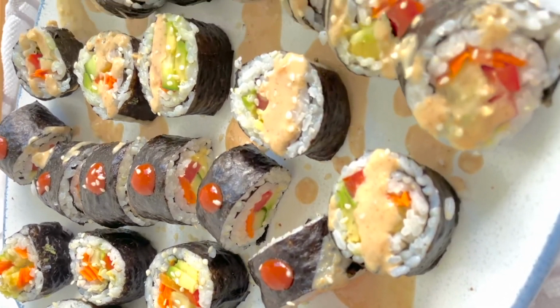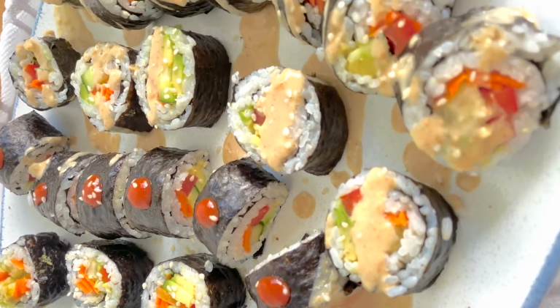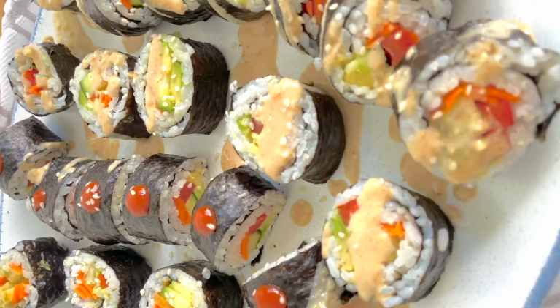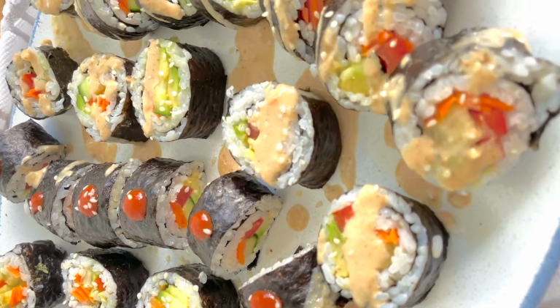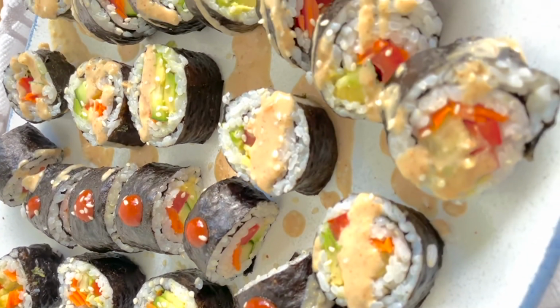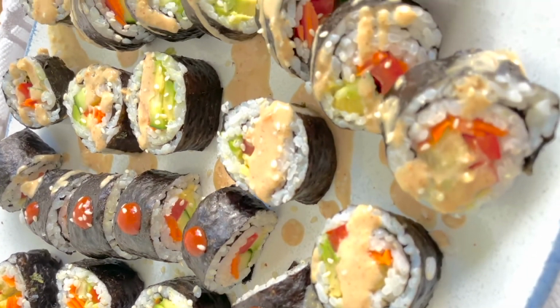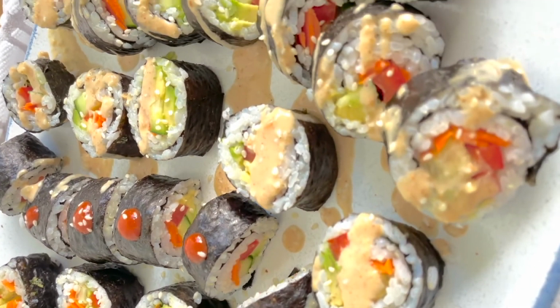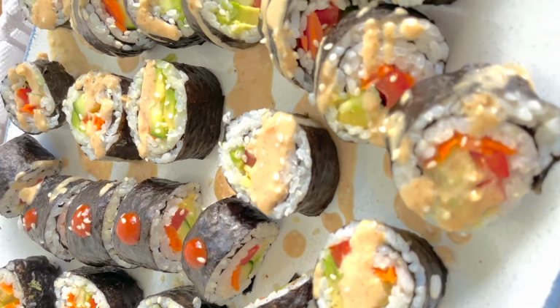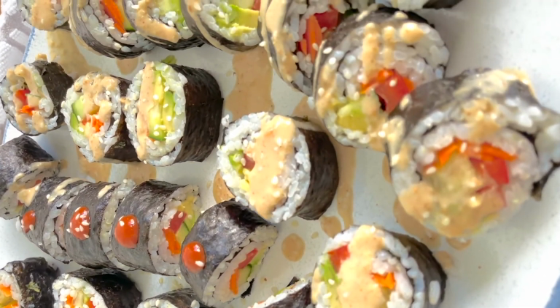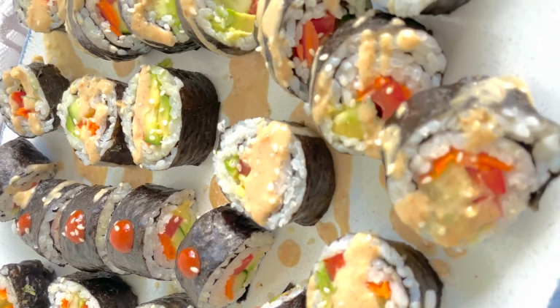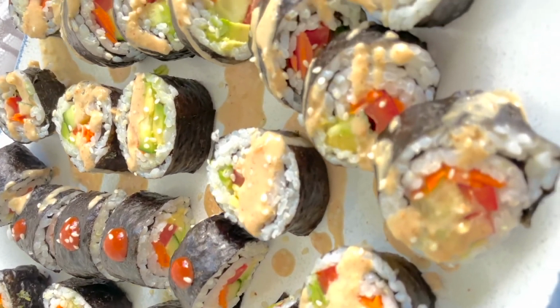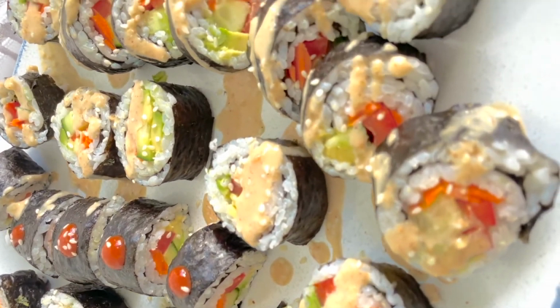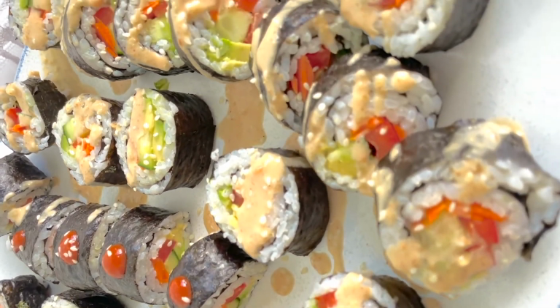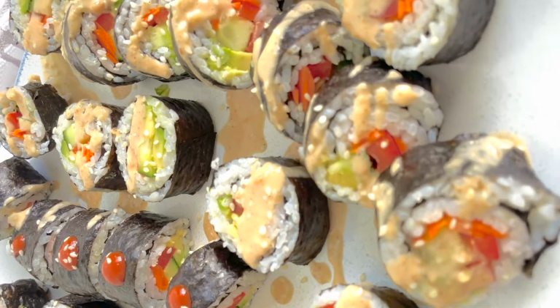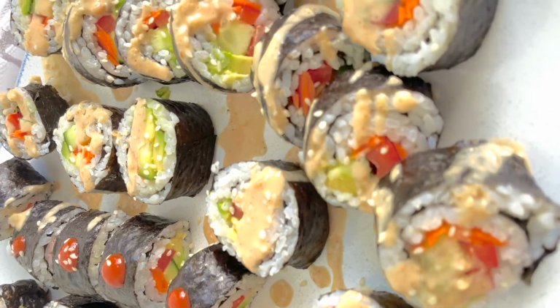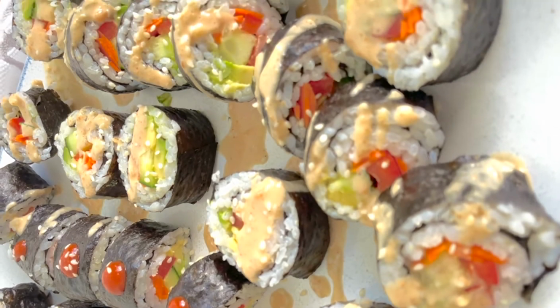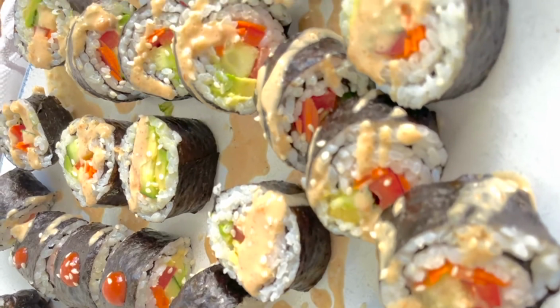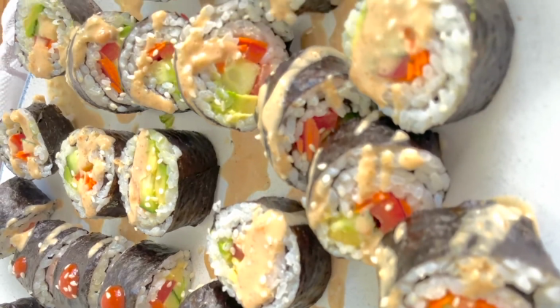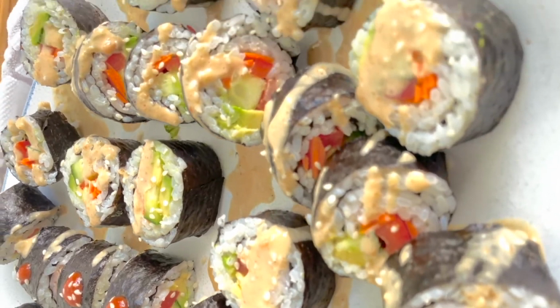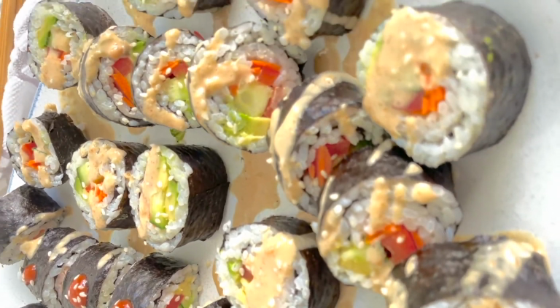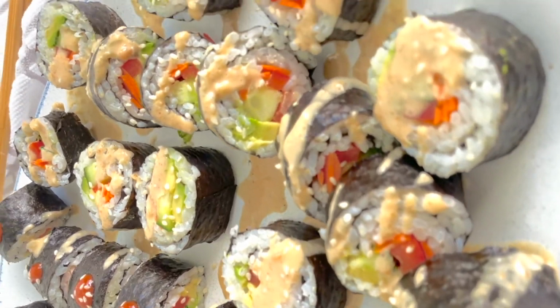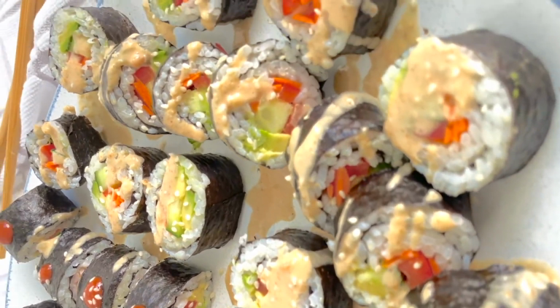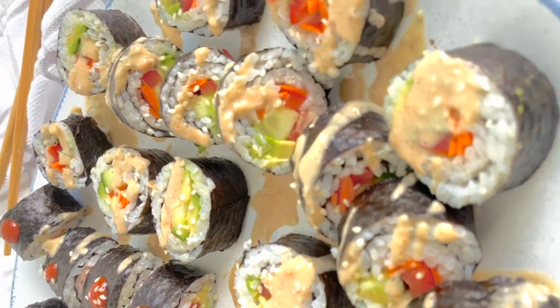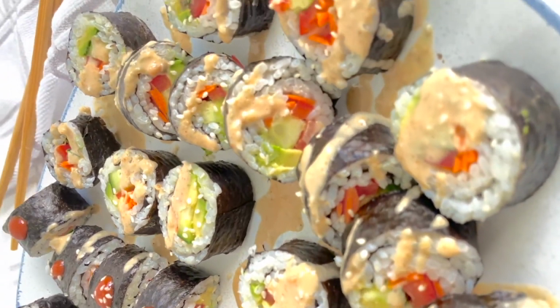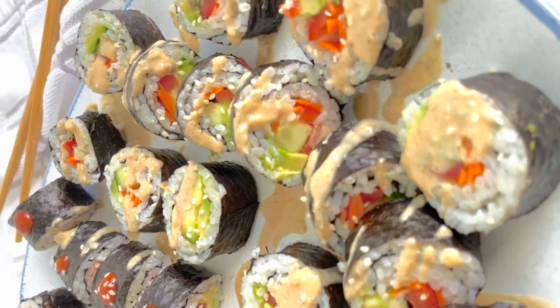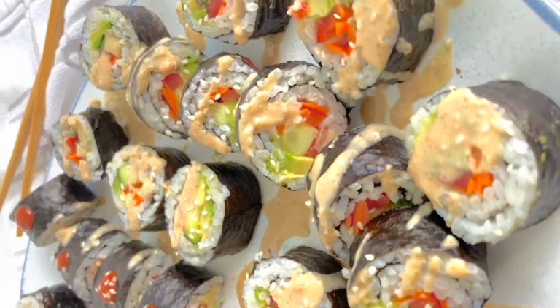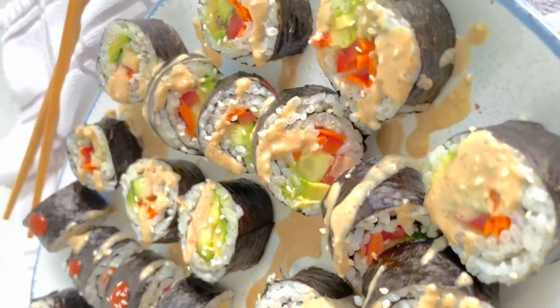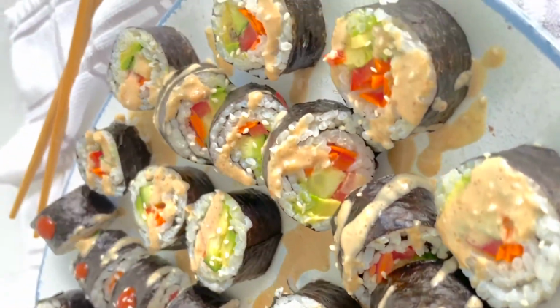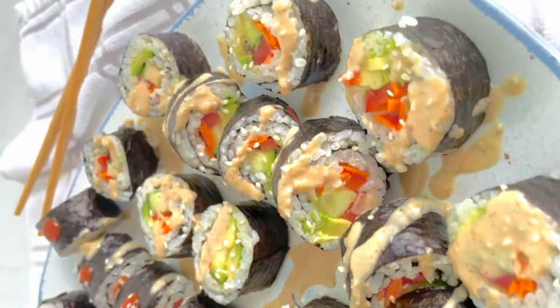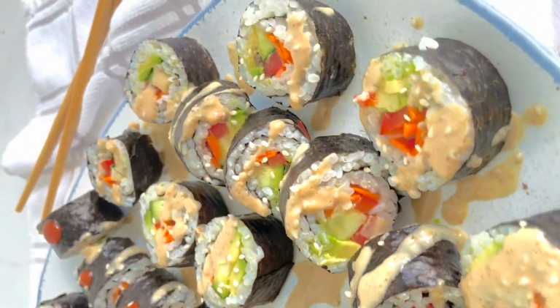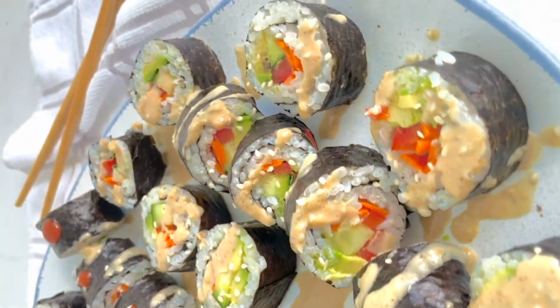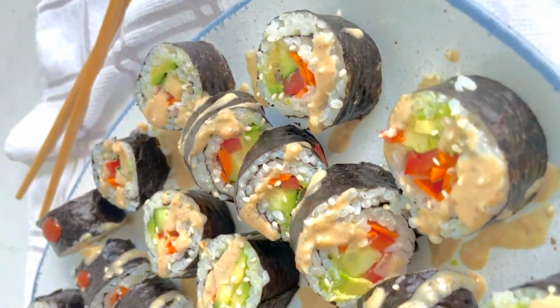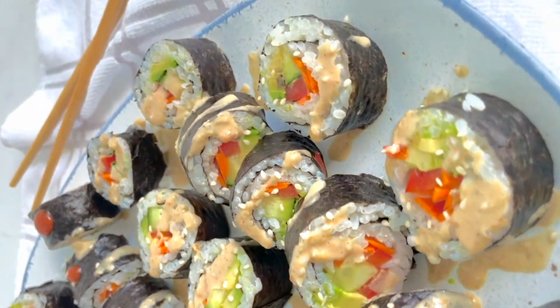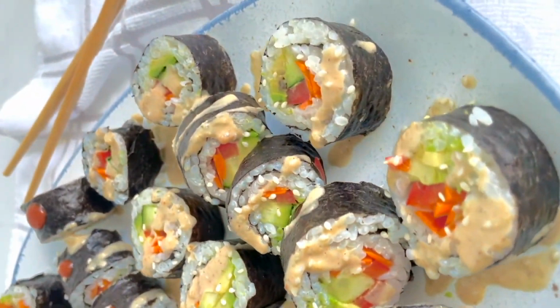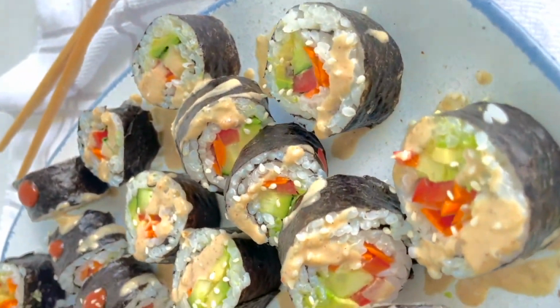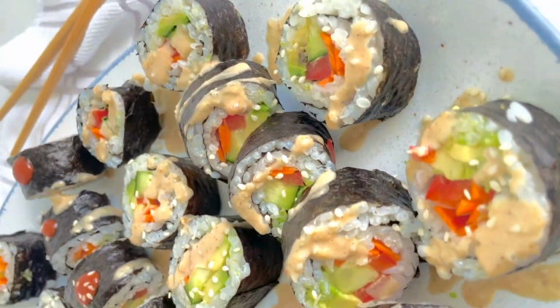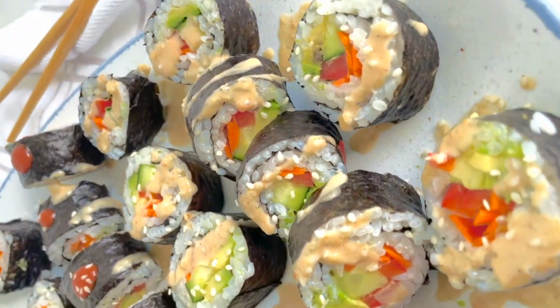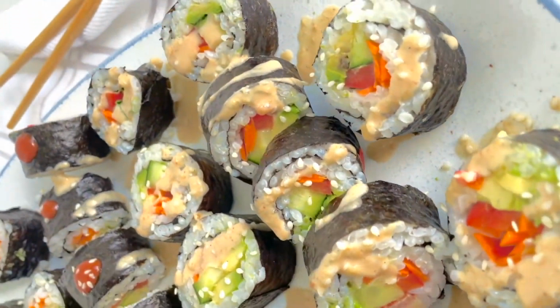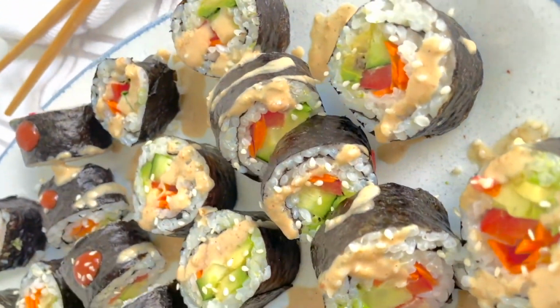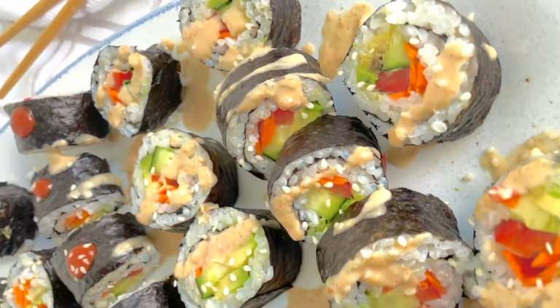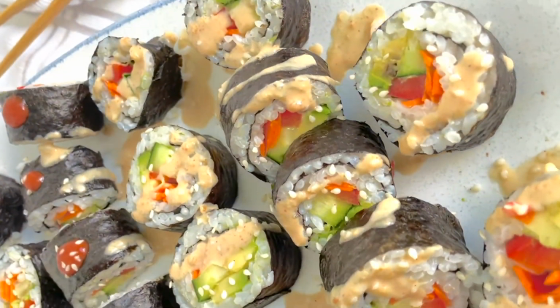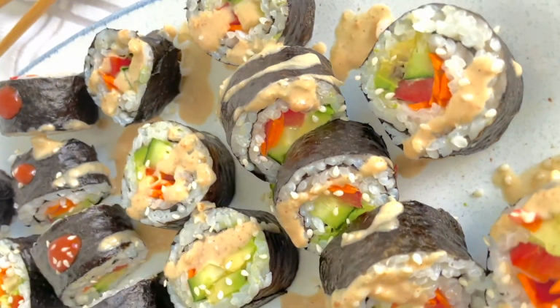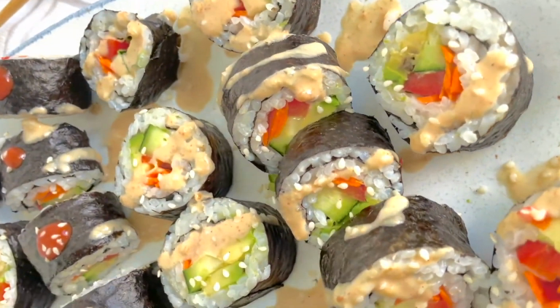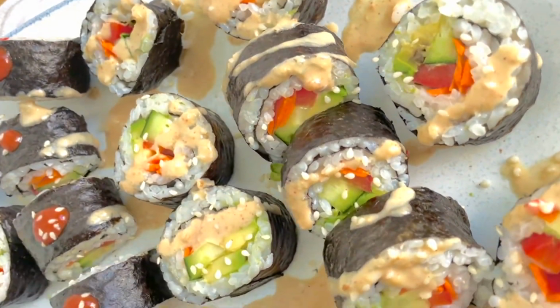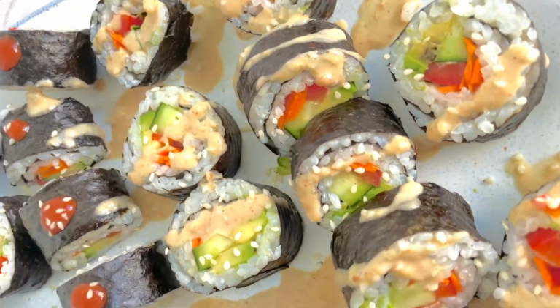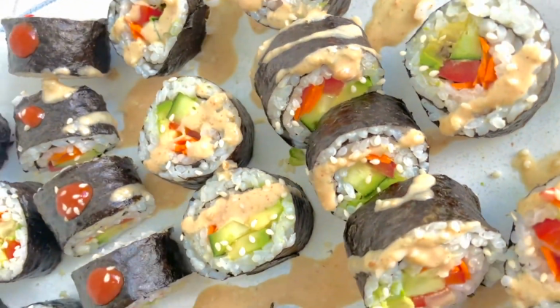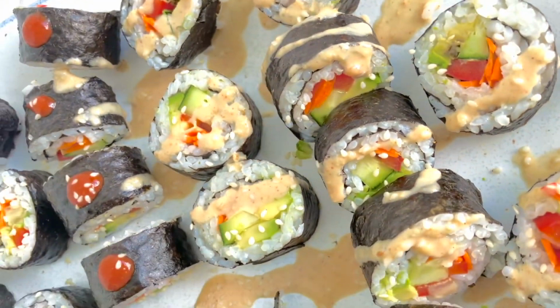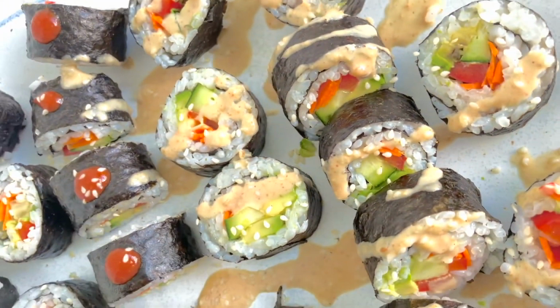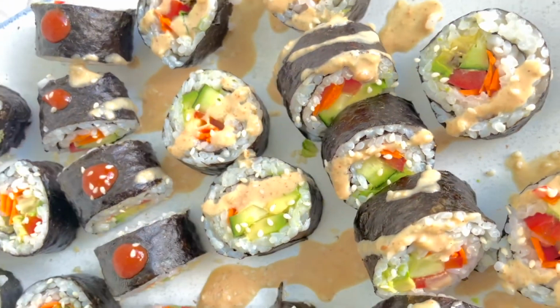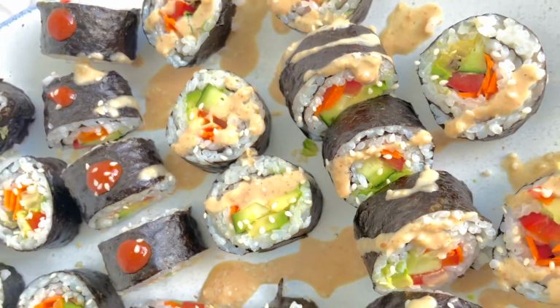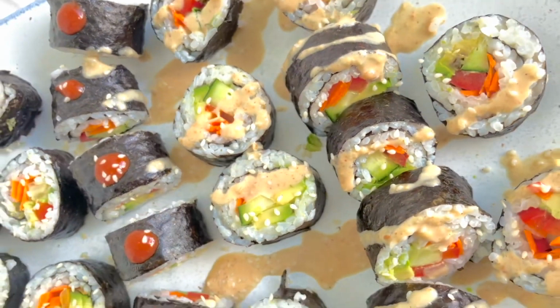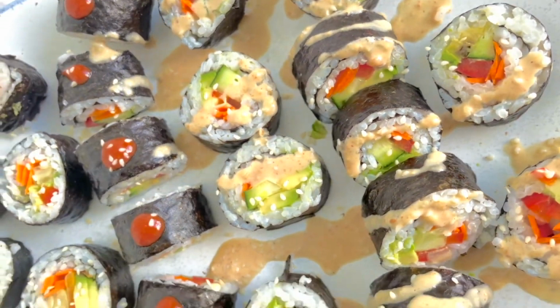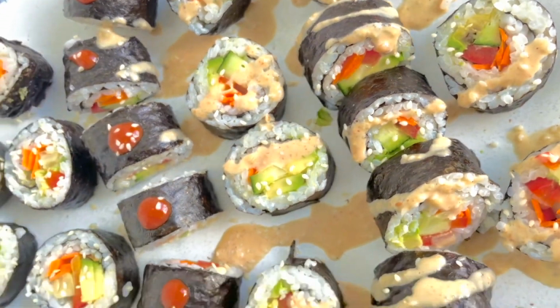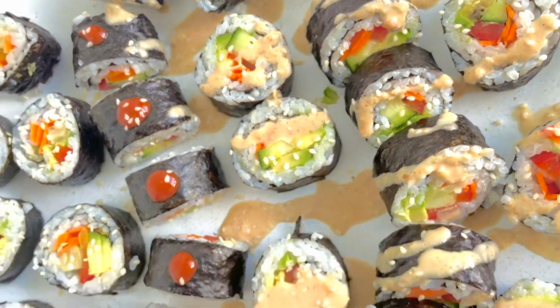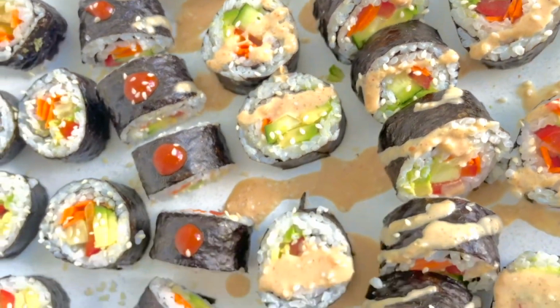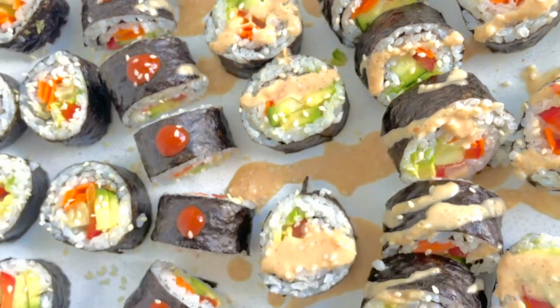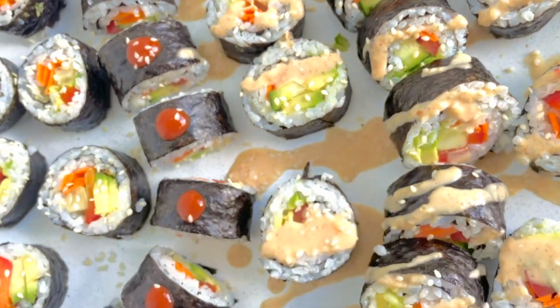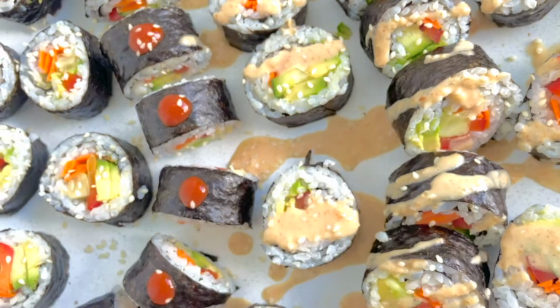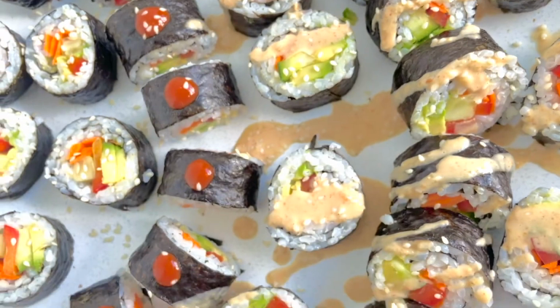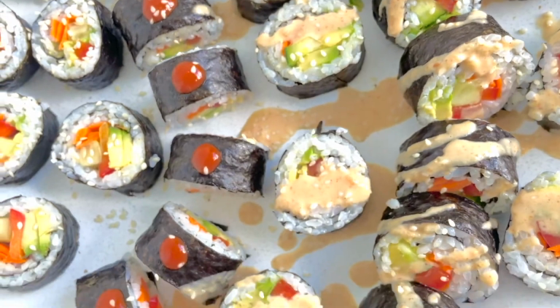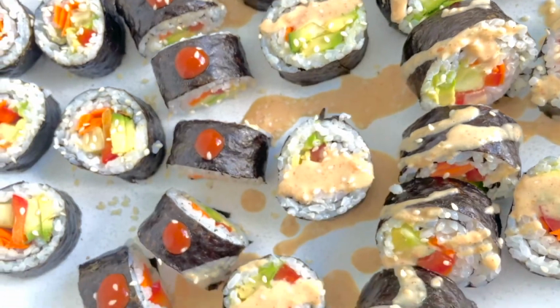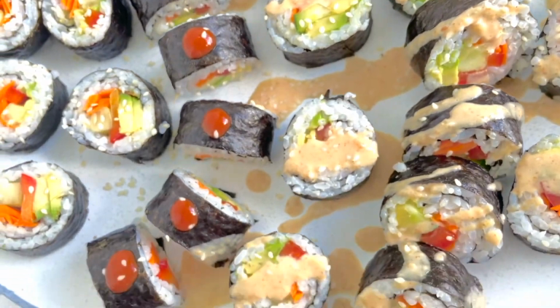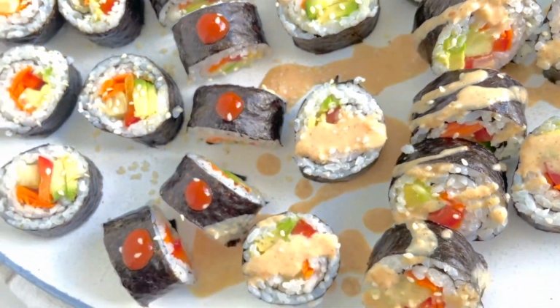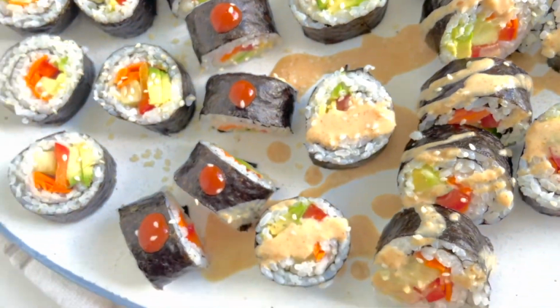For more quick and easy vegan recipes like these, you can check out my ebook in the link in the description — it's 40% off now. Thanks for watching, have an awesome day!